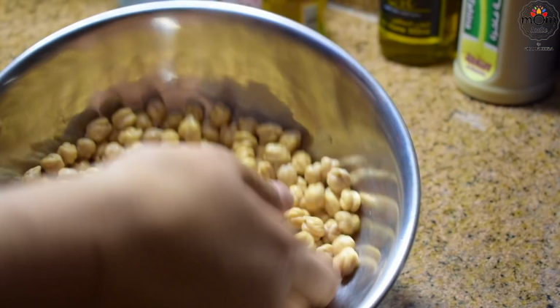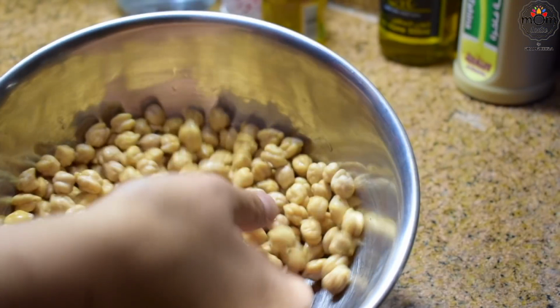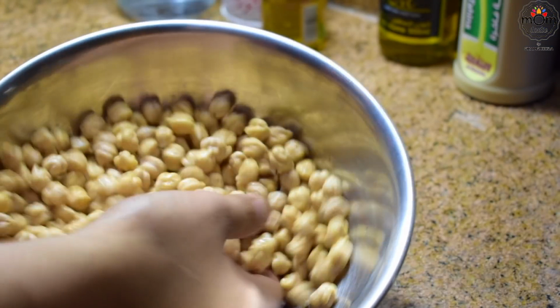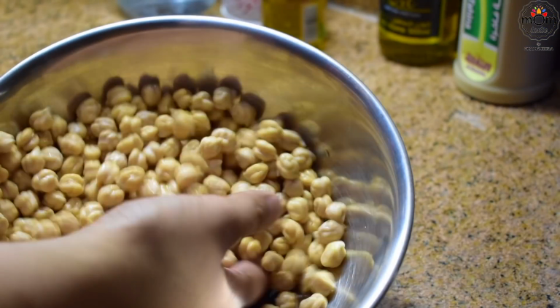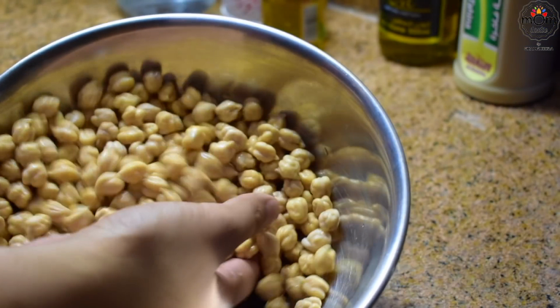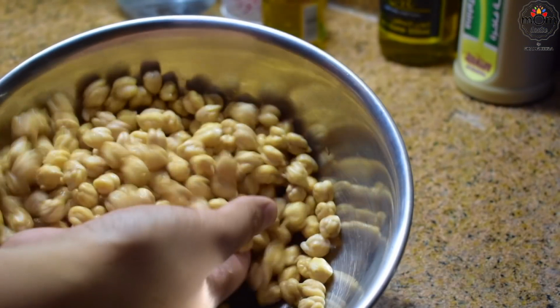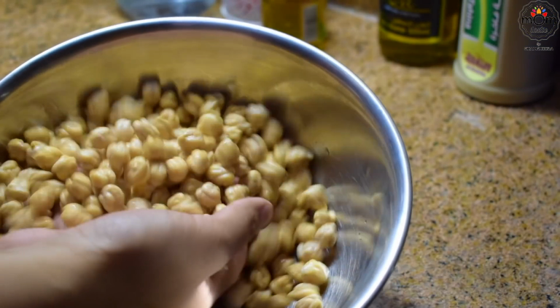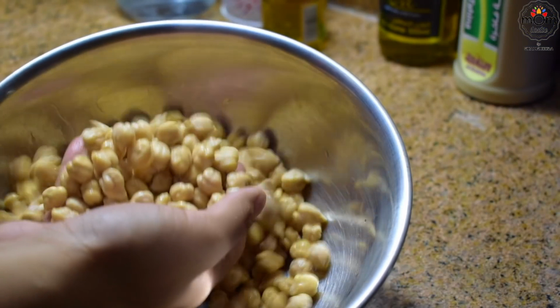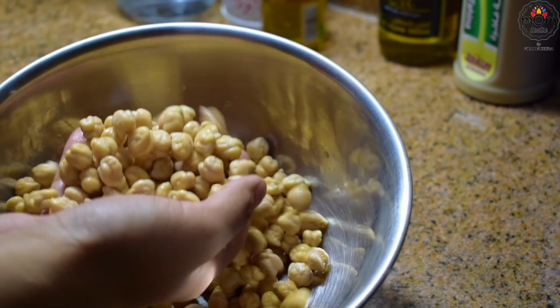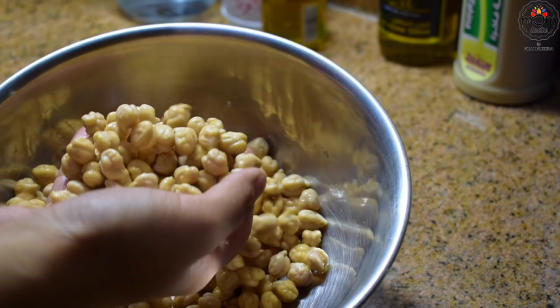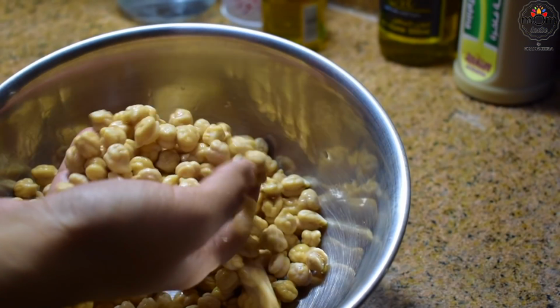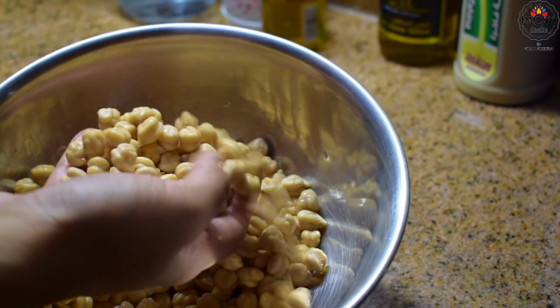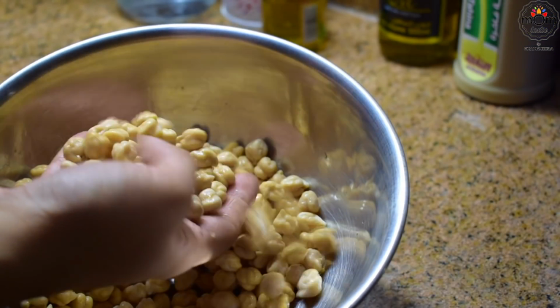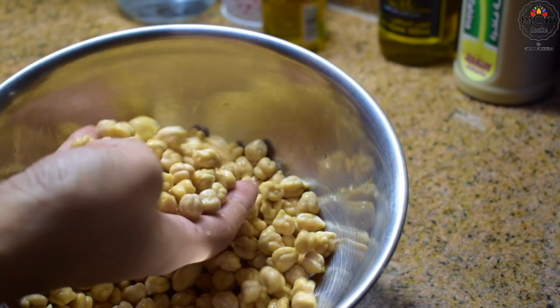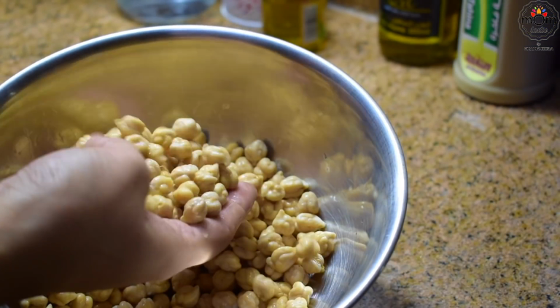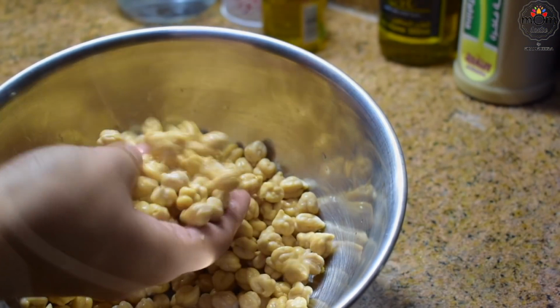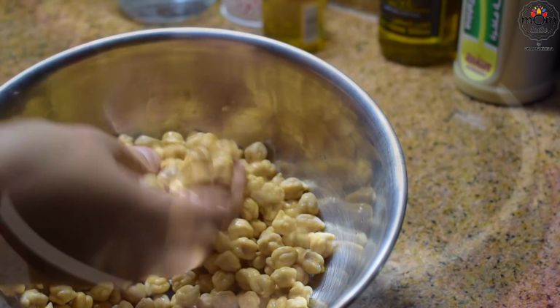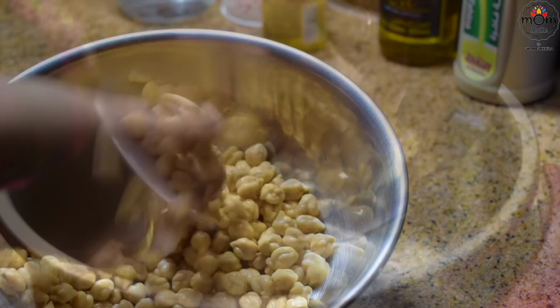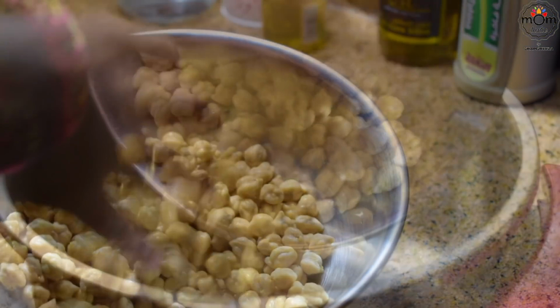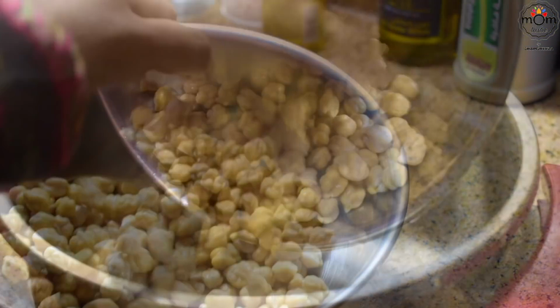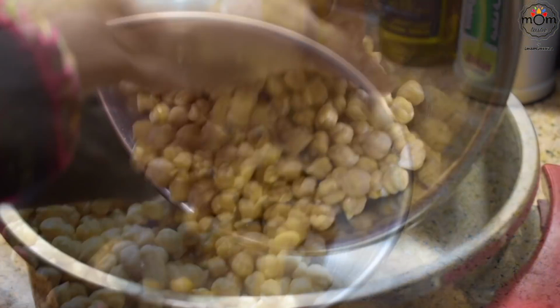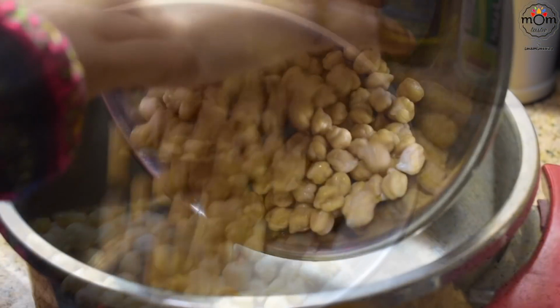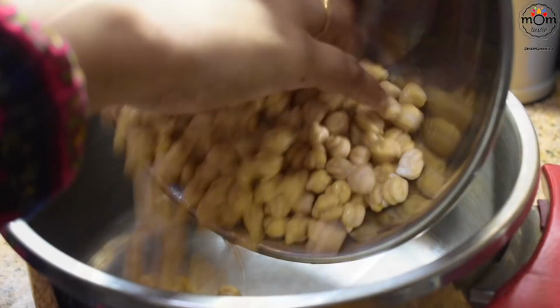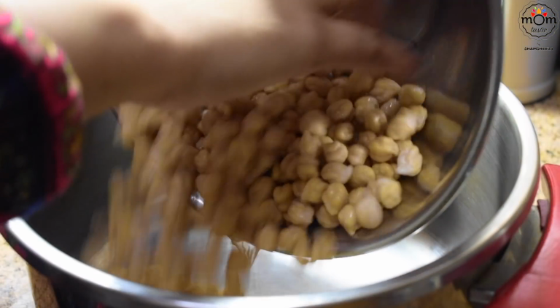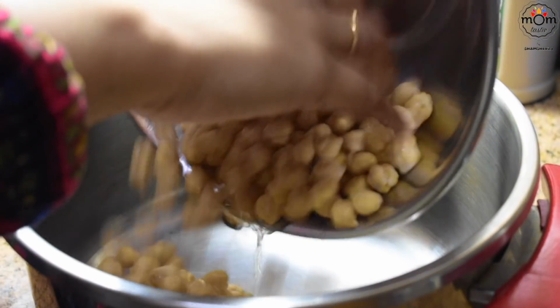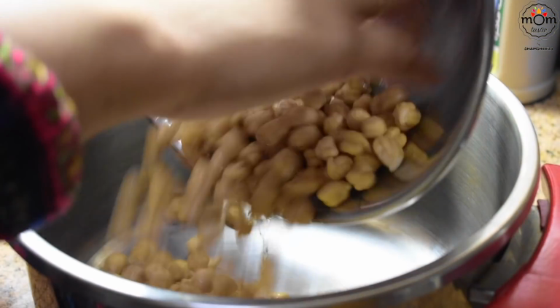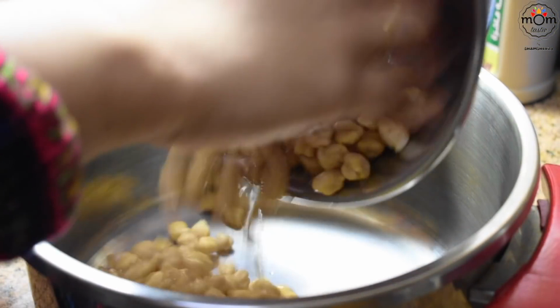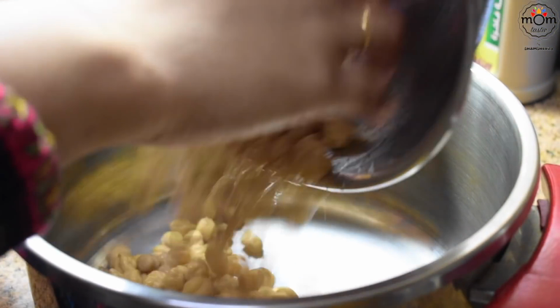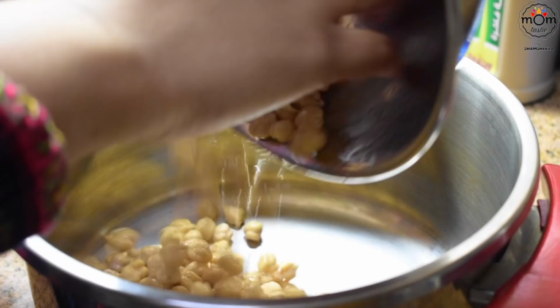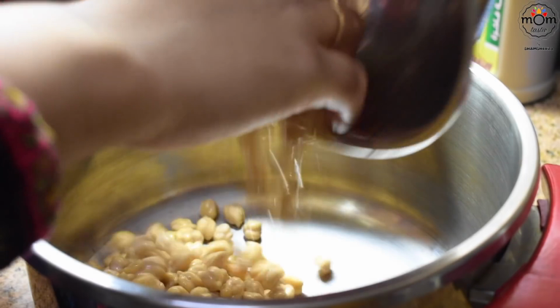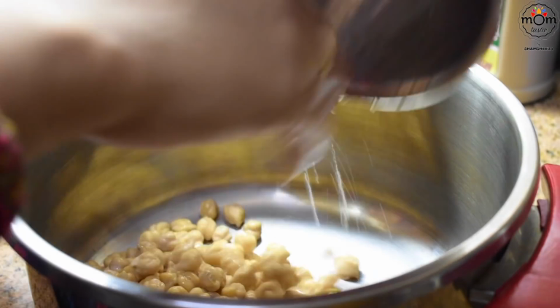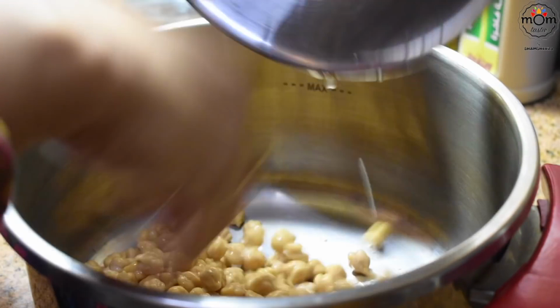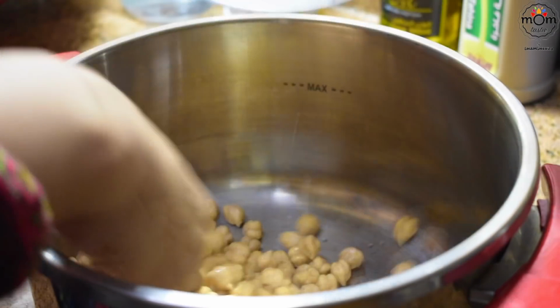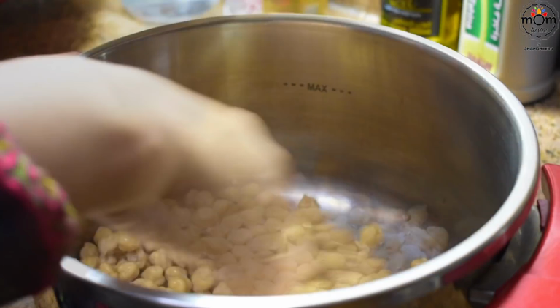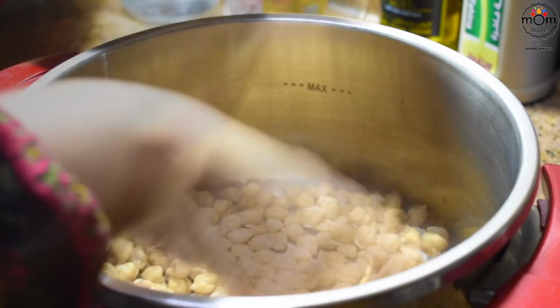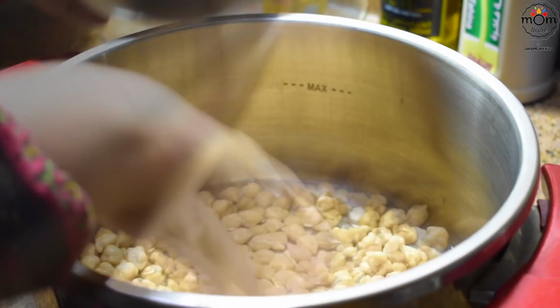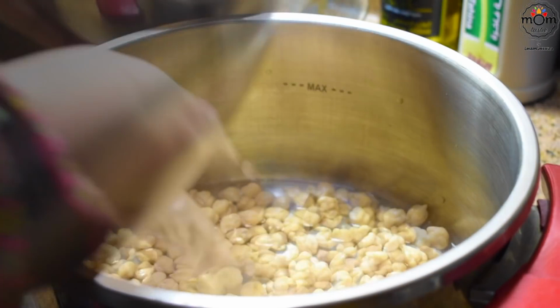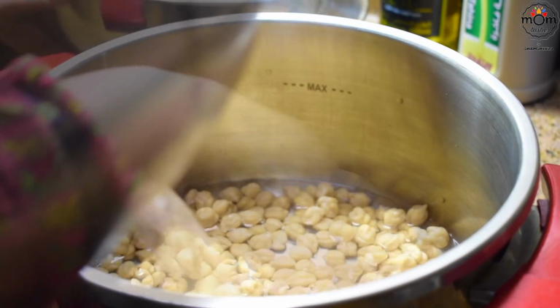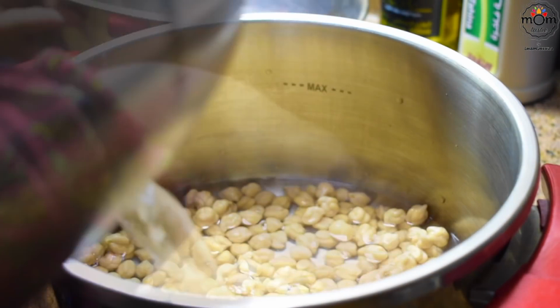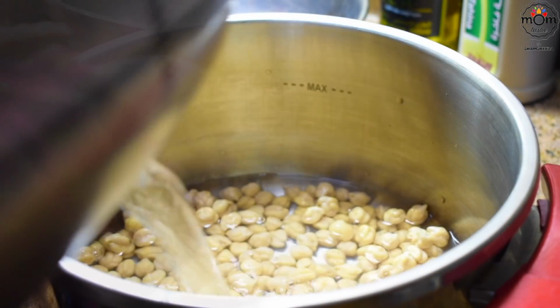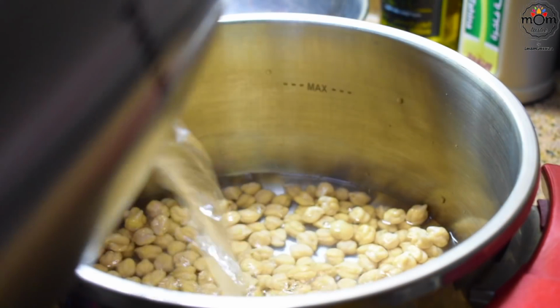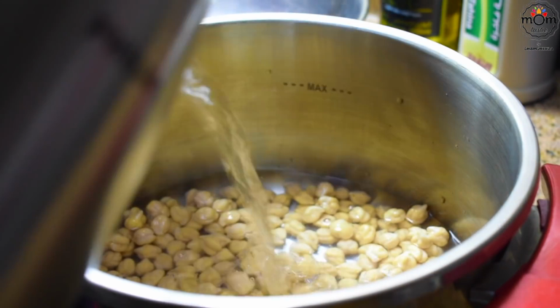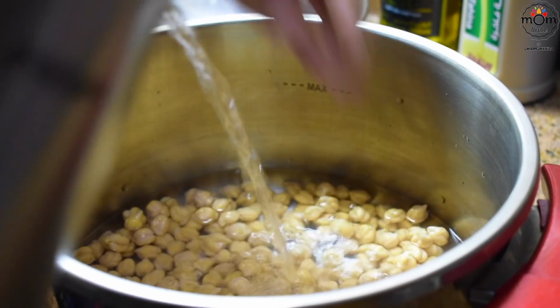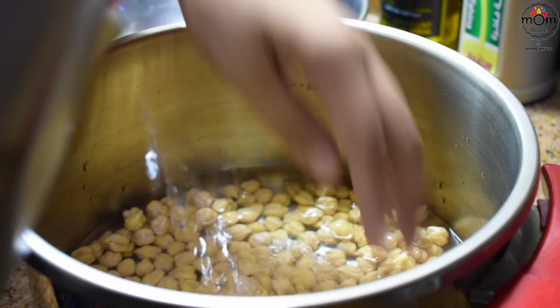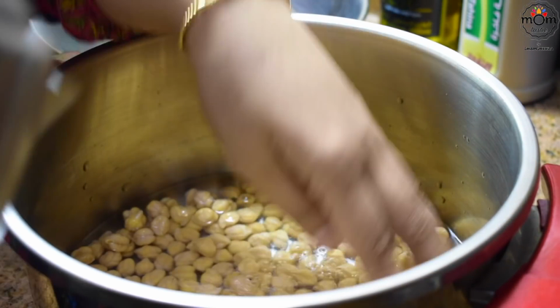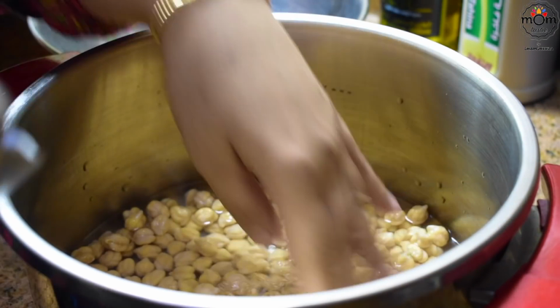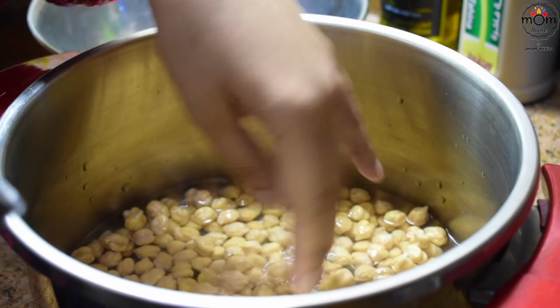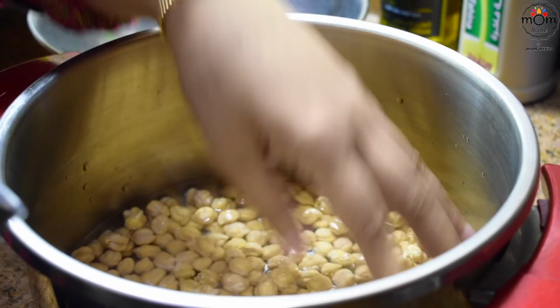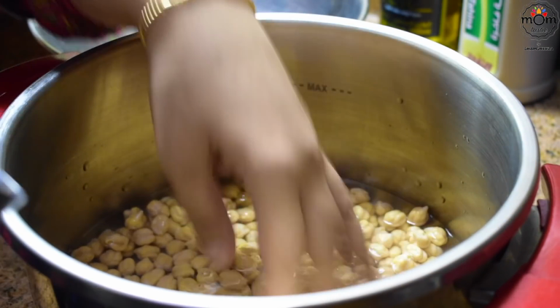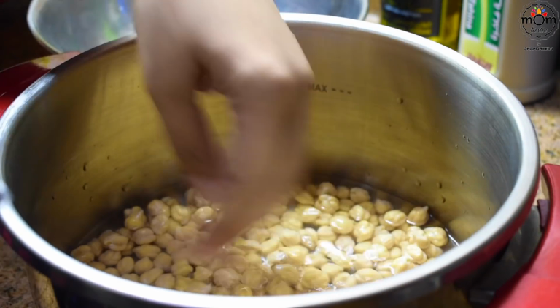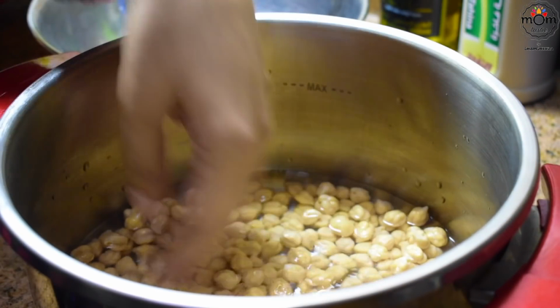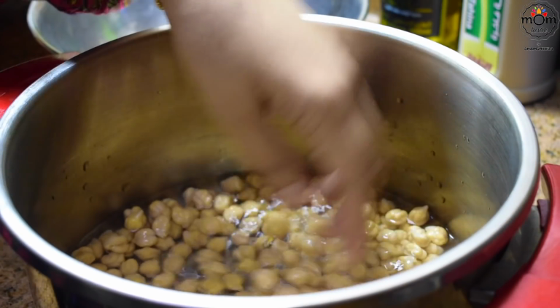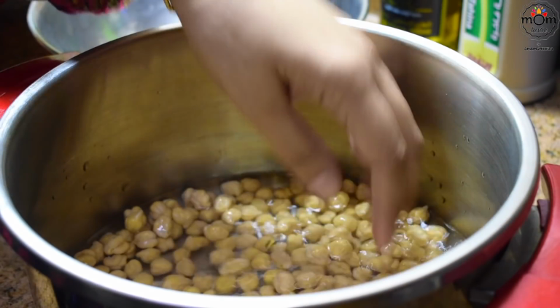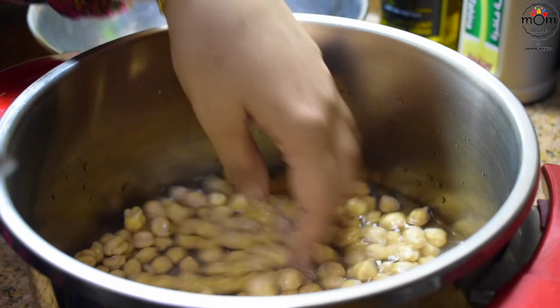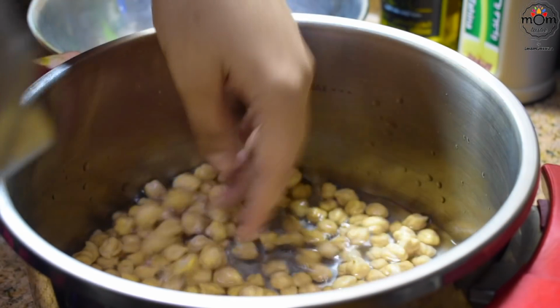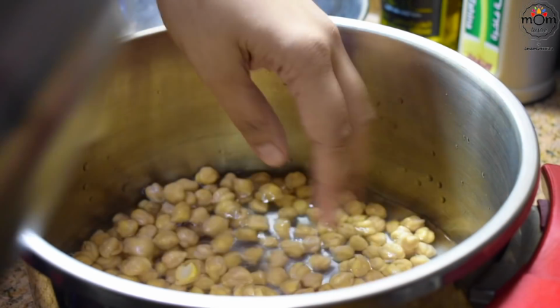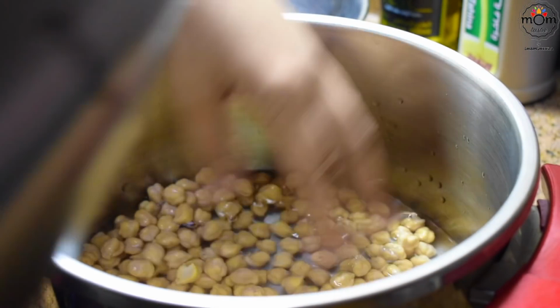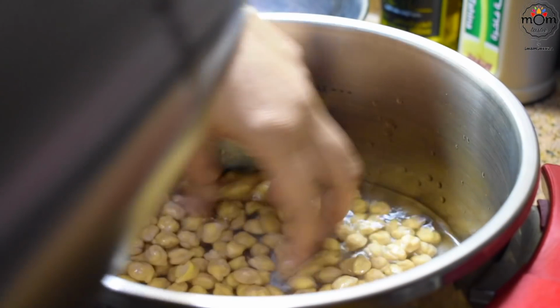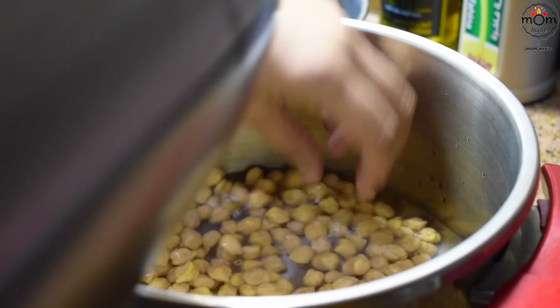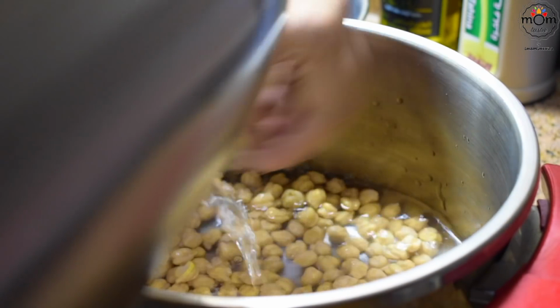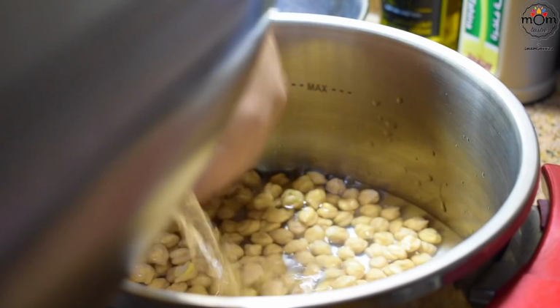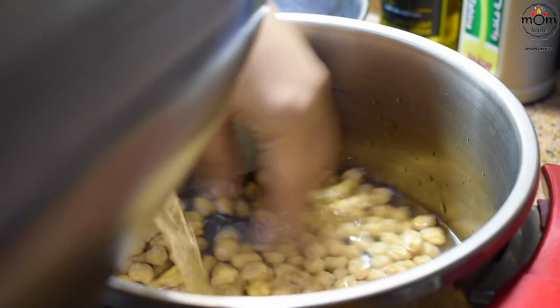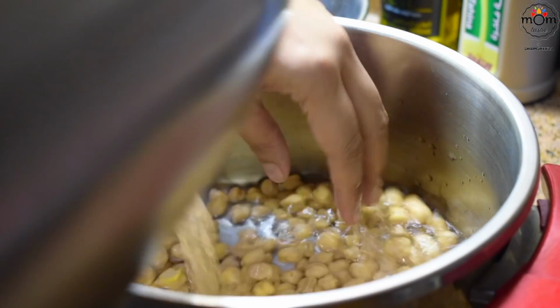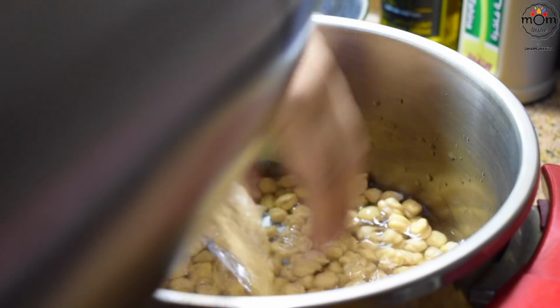I had forgotten the soaked chickpeas earlier, but in one and a half hours they got soaked enough. Cook the chickpeas in a pressure cooker, adding some water.